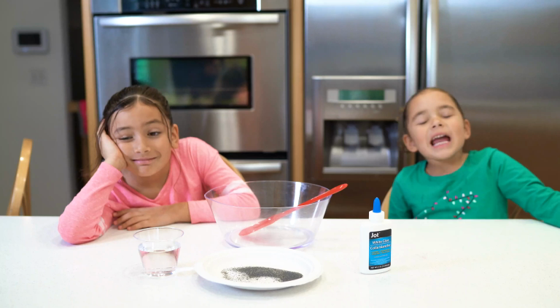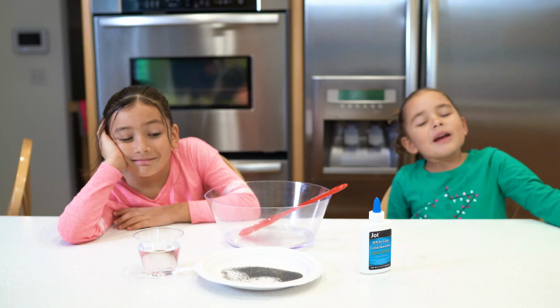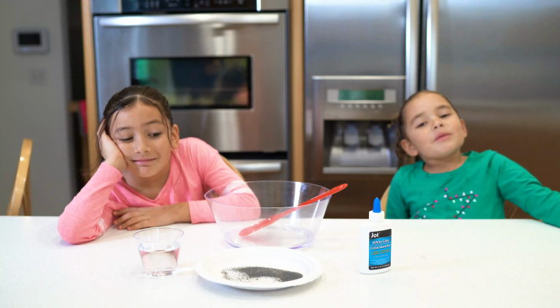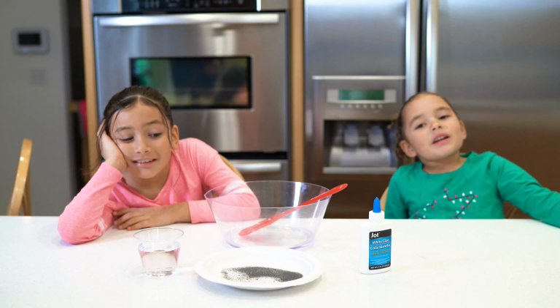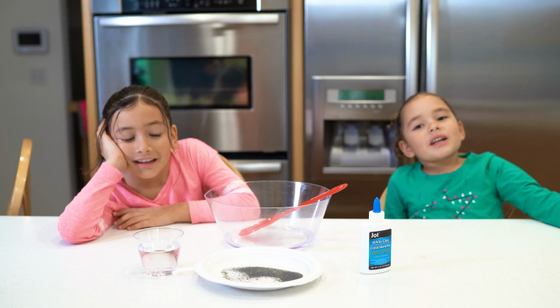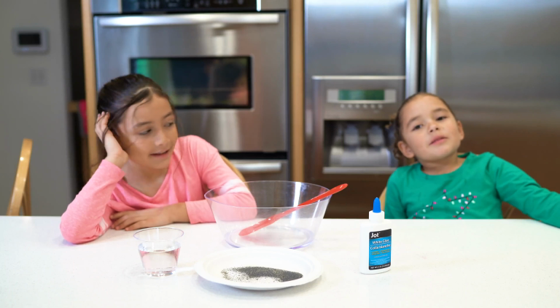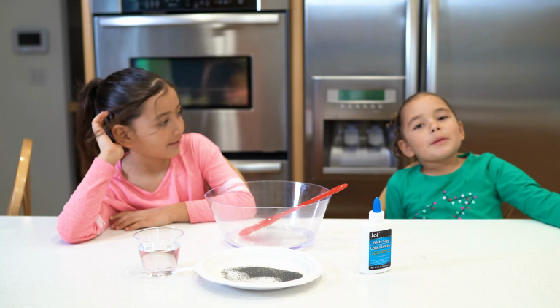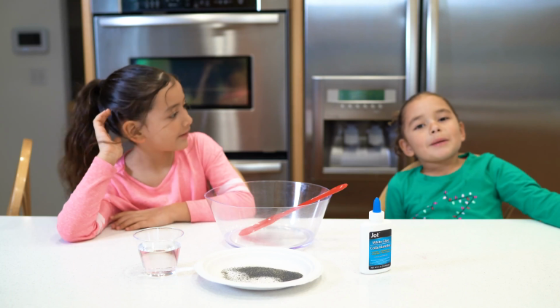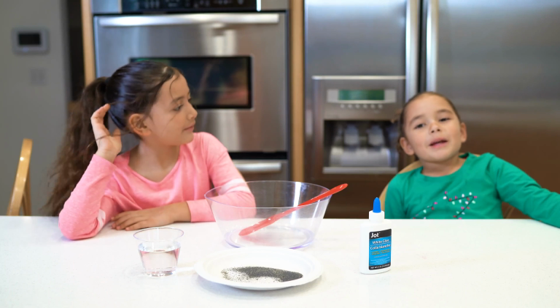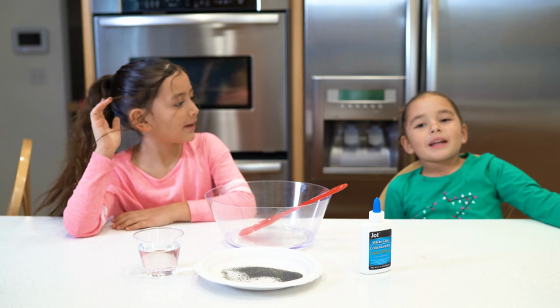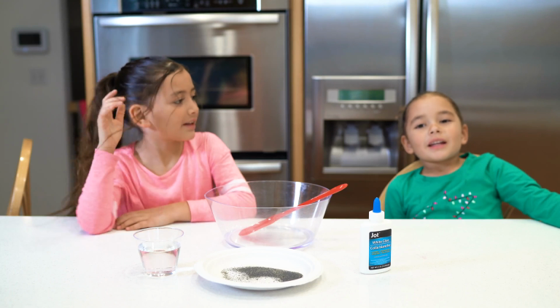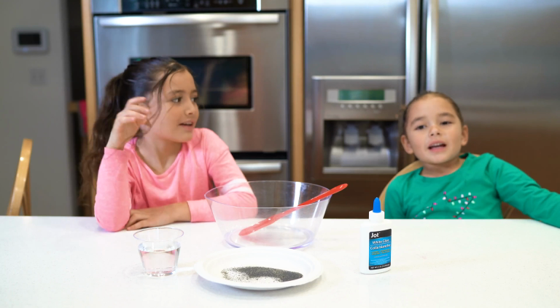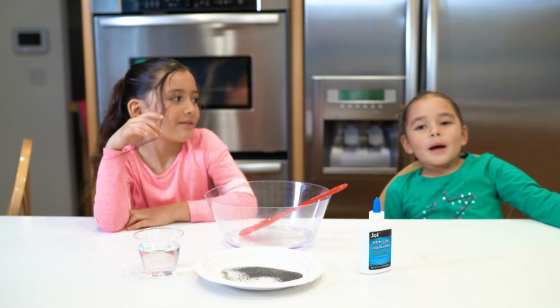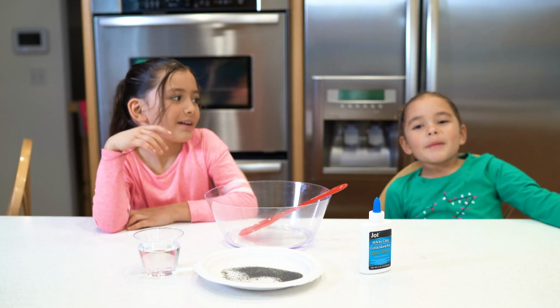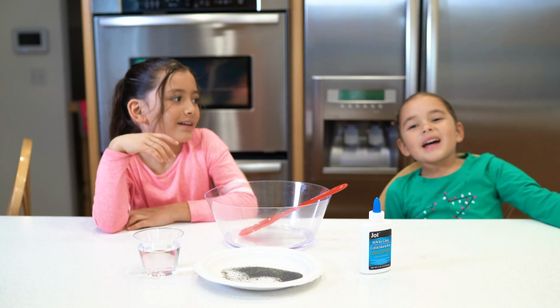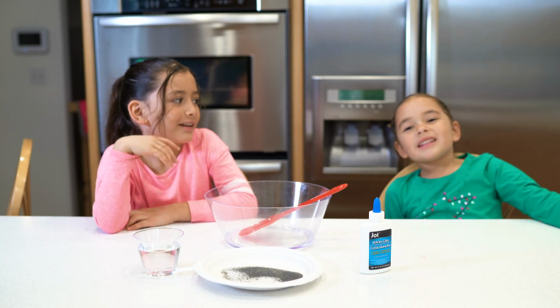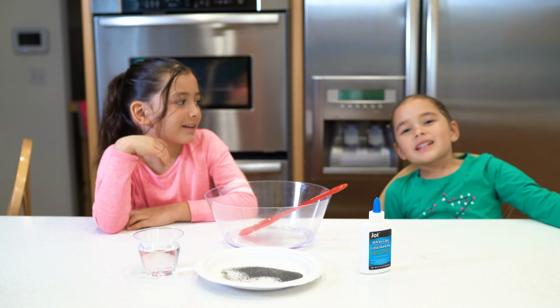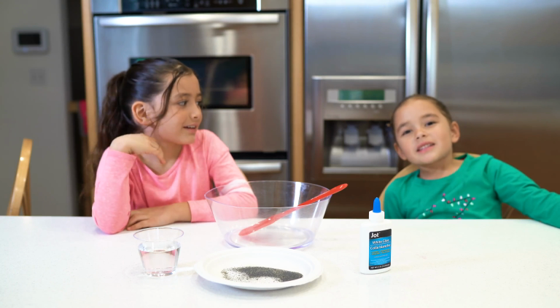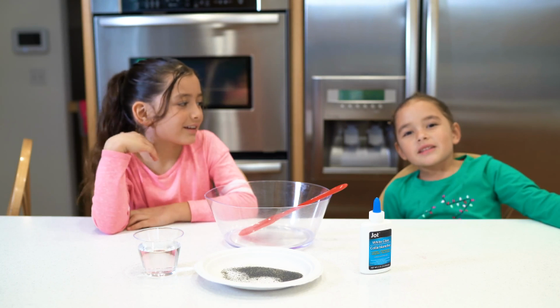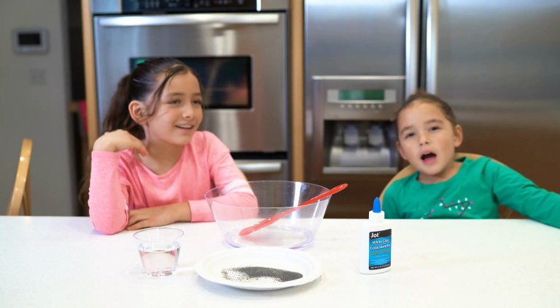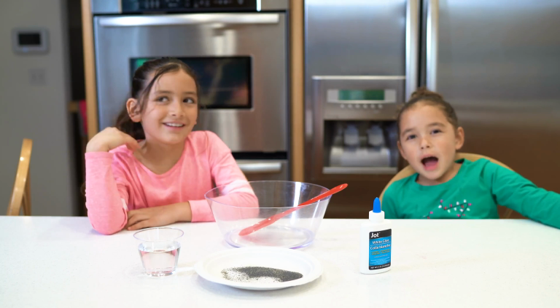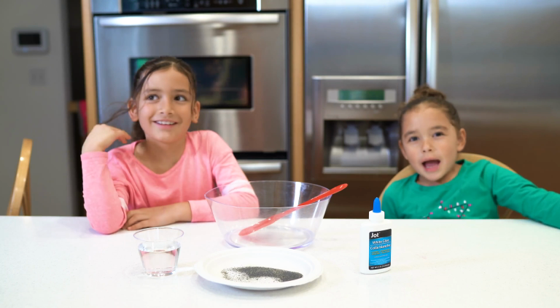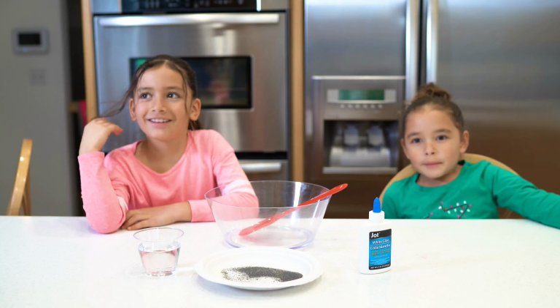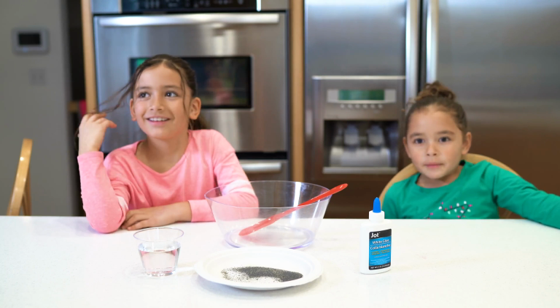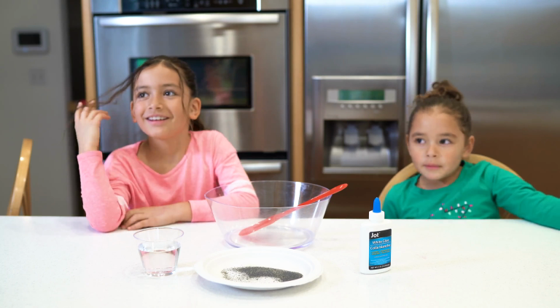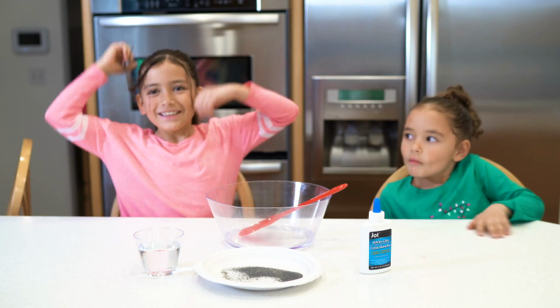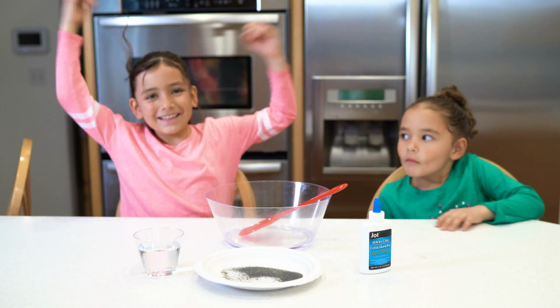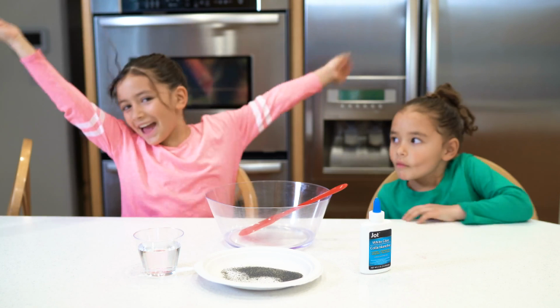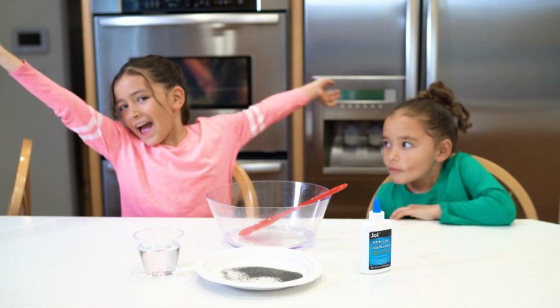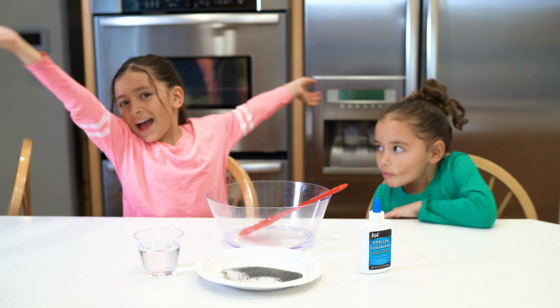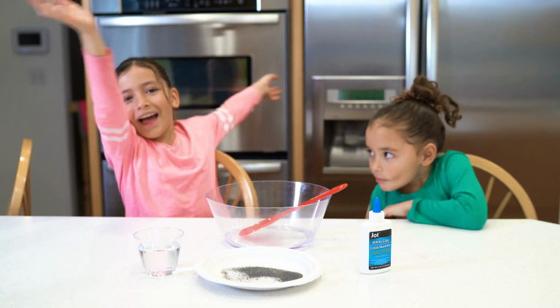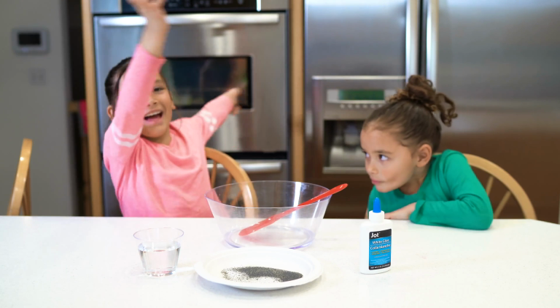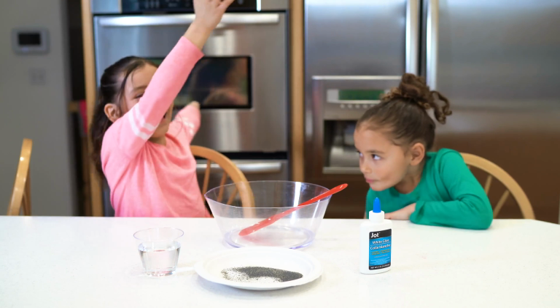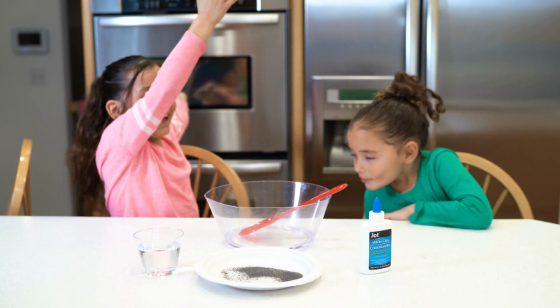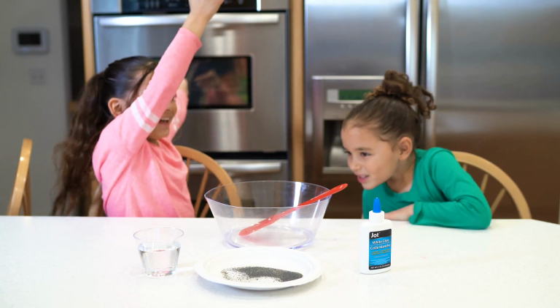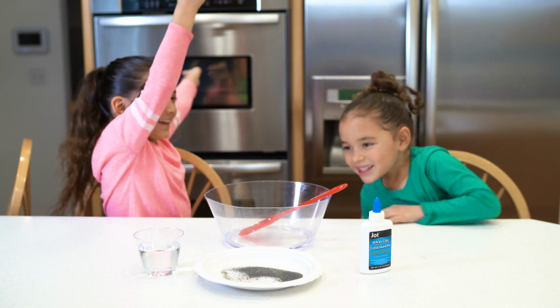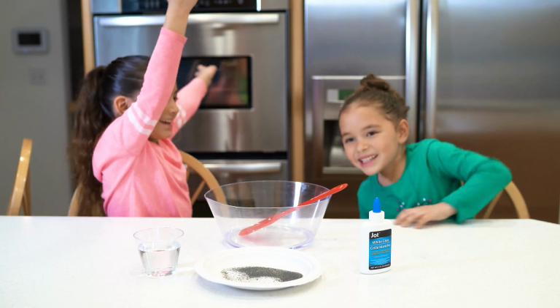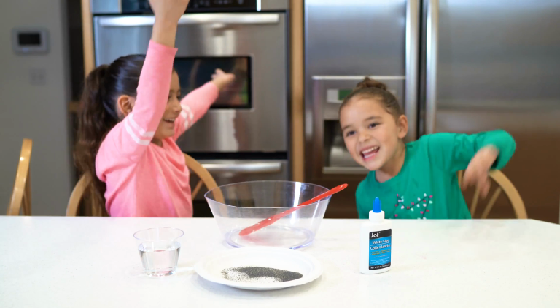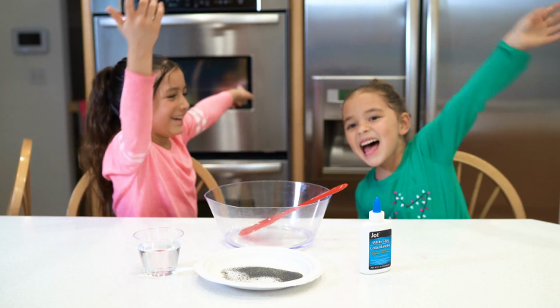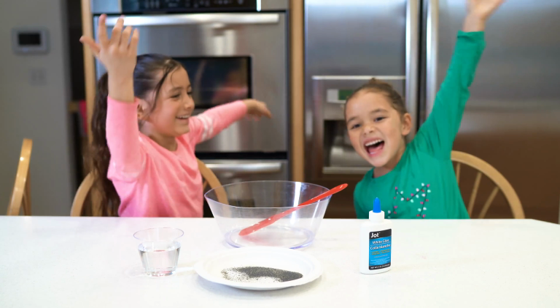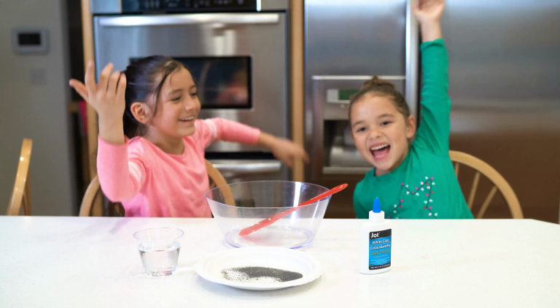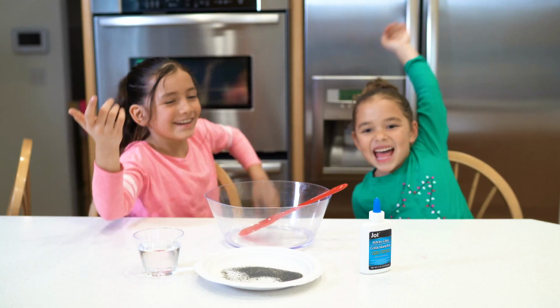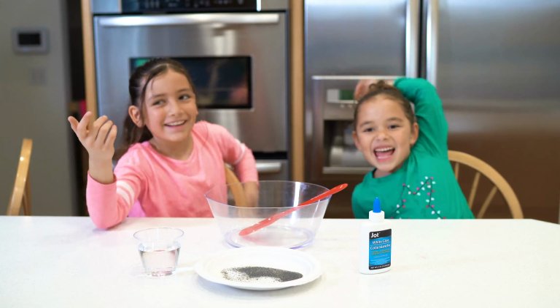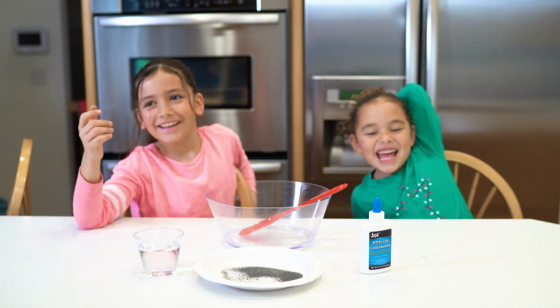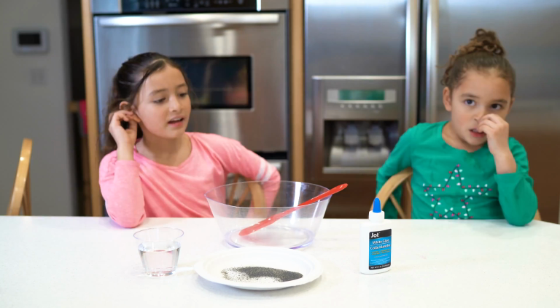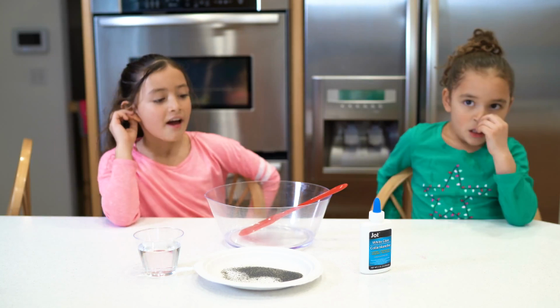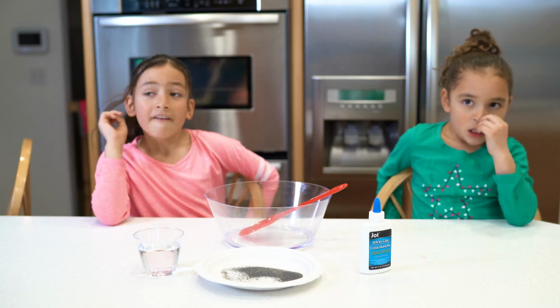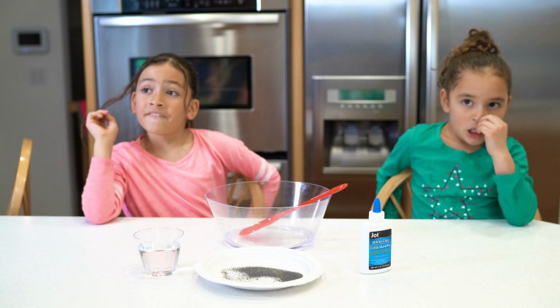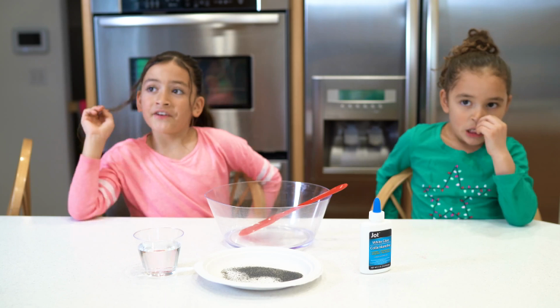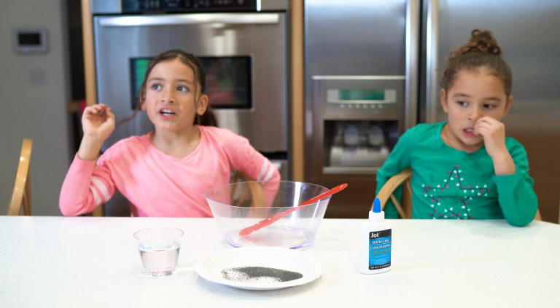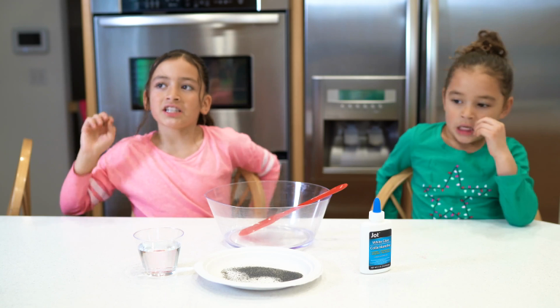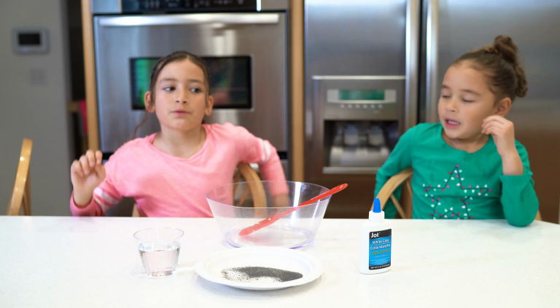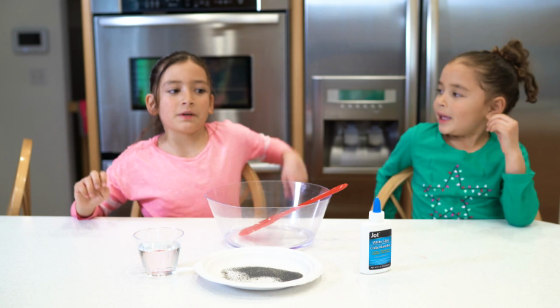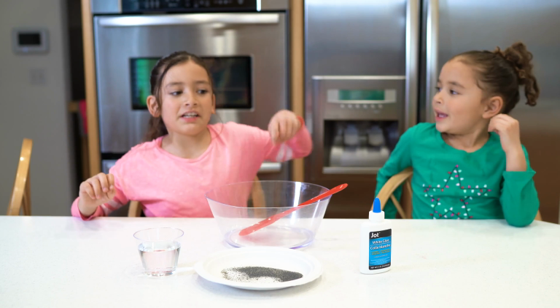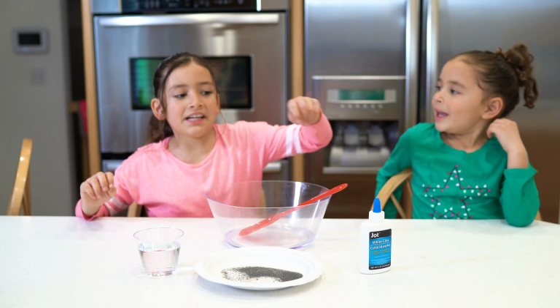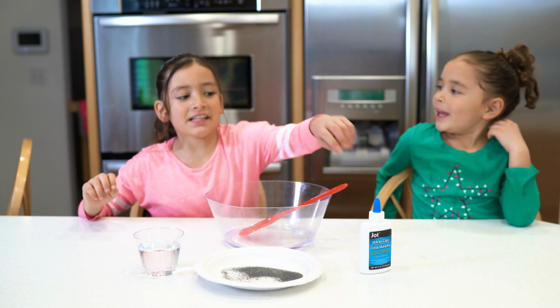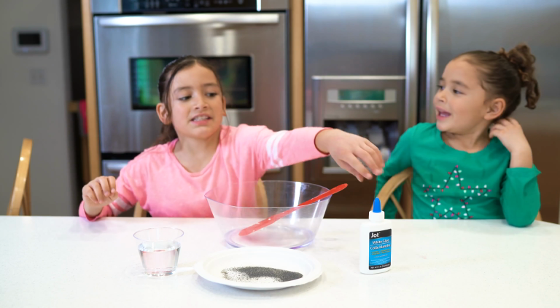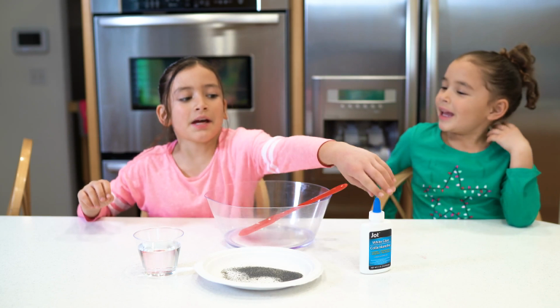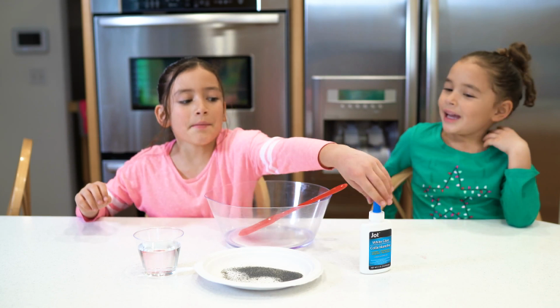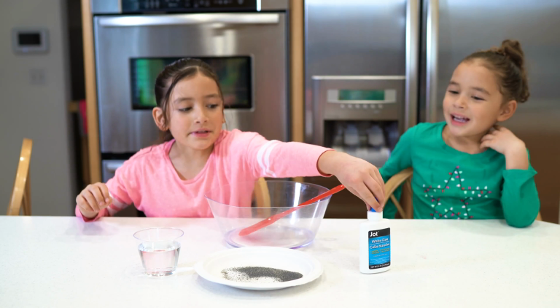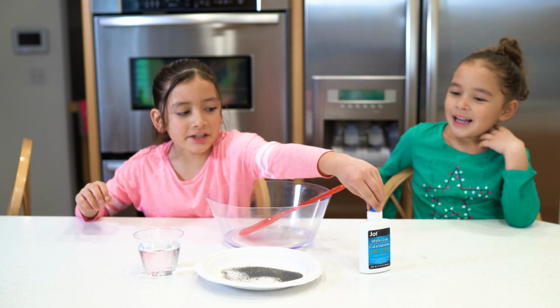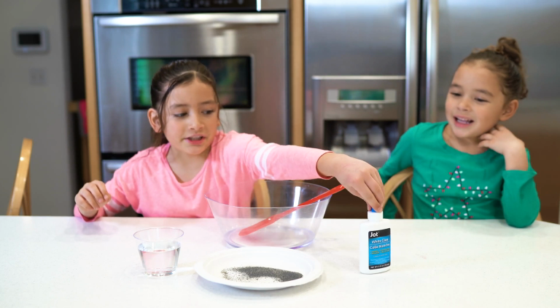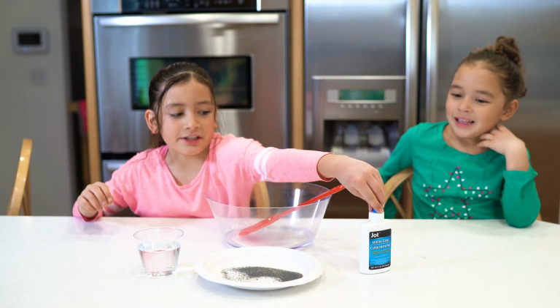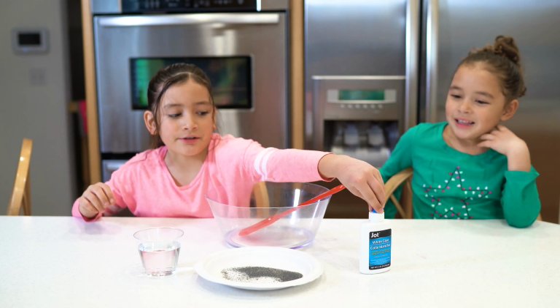Today we're going to be making a magnetic slime. First we need some glue.